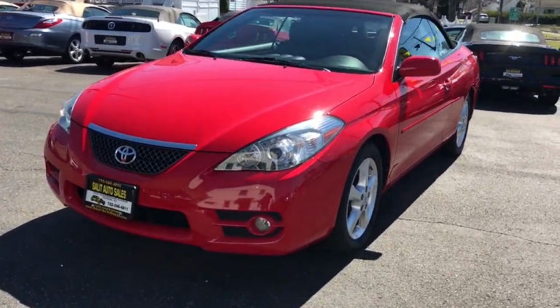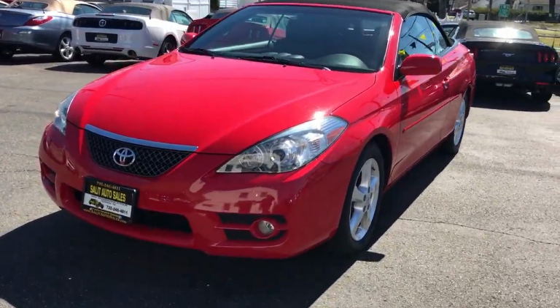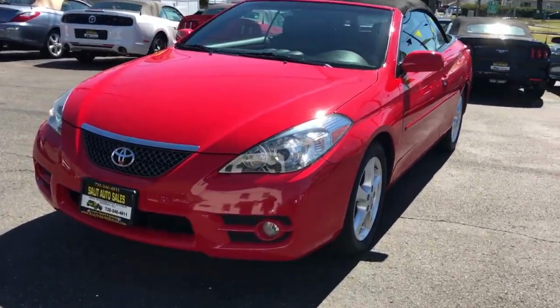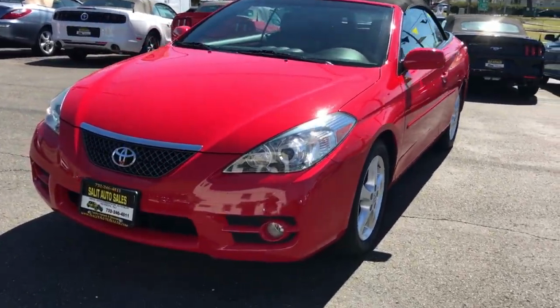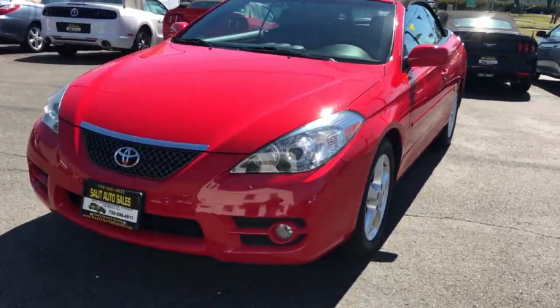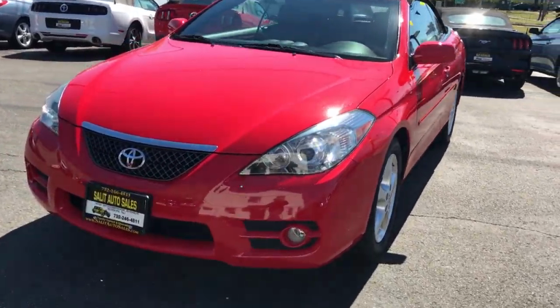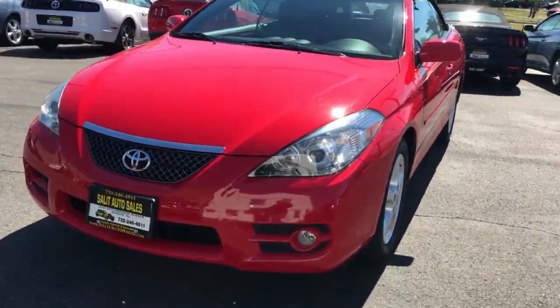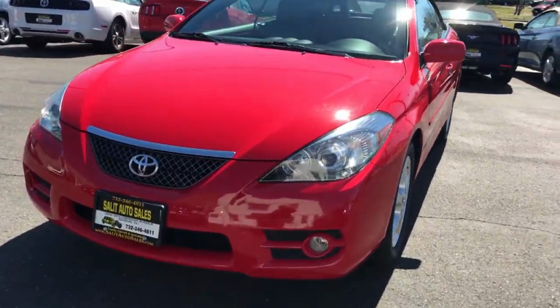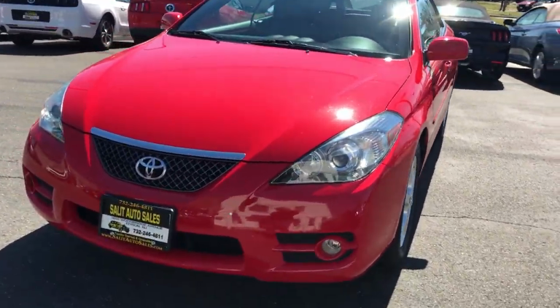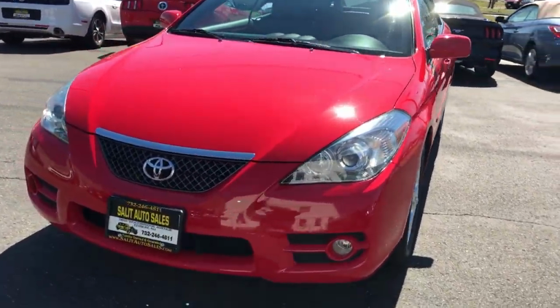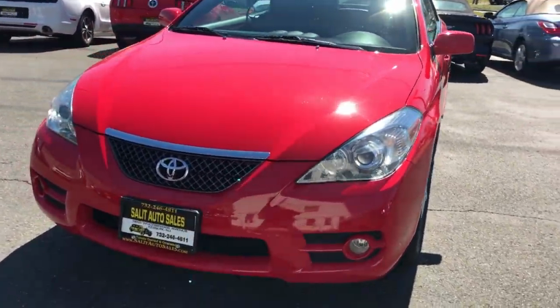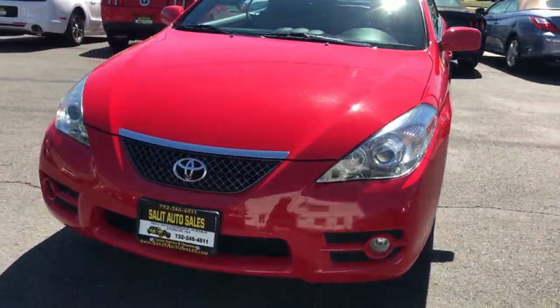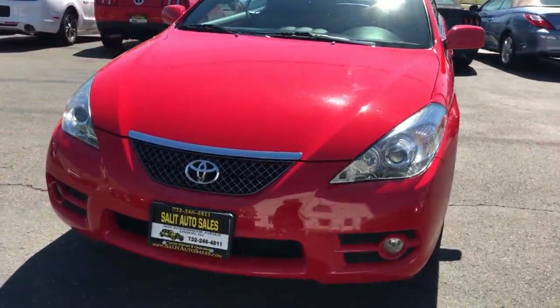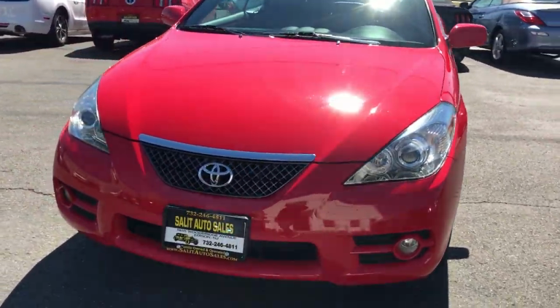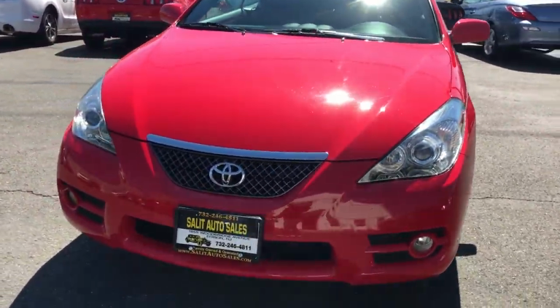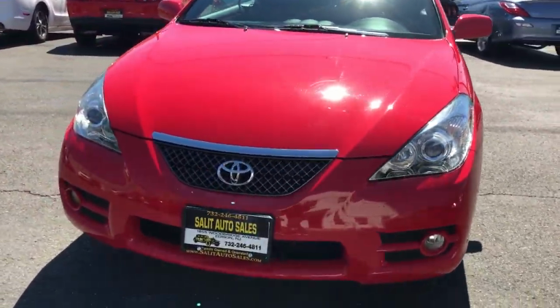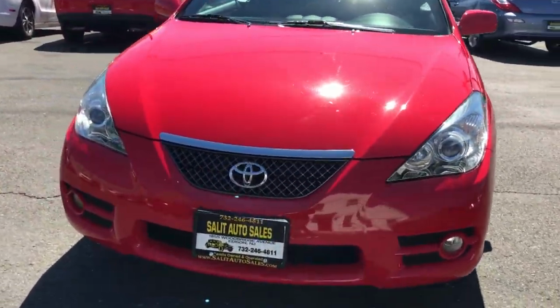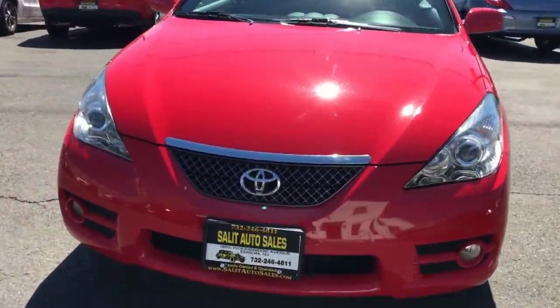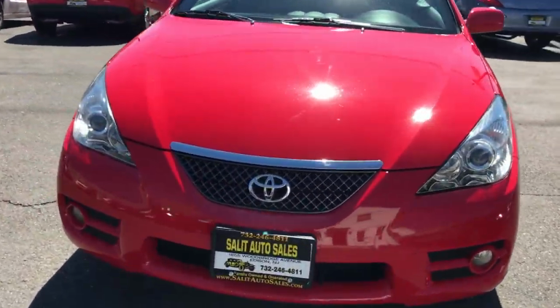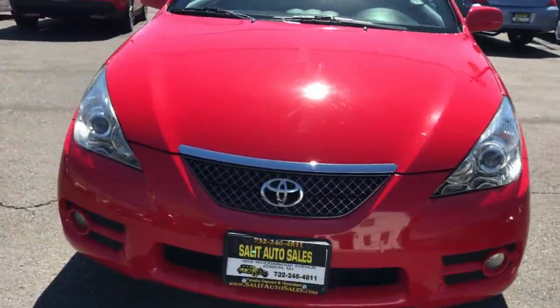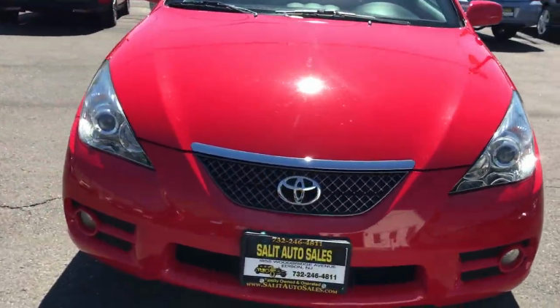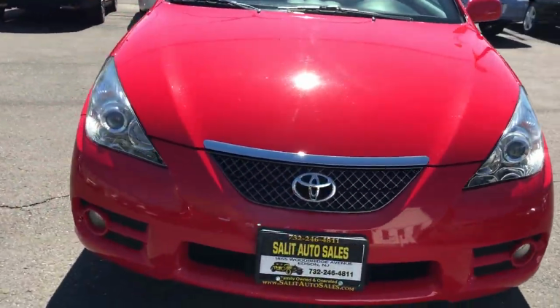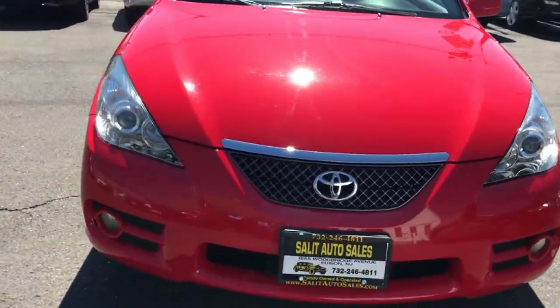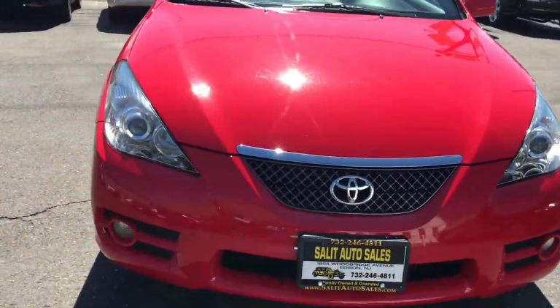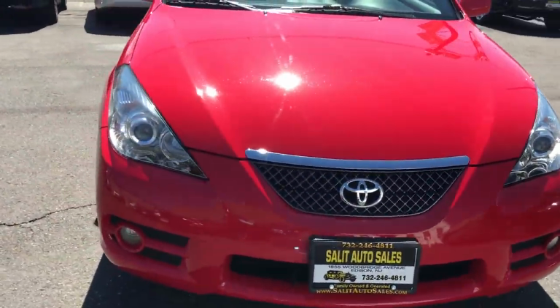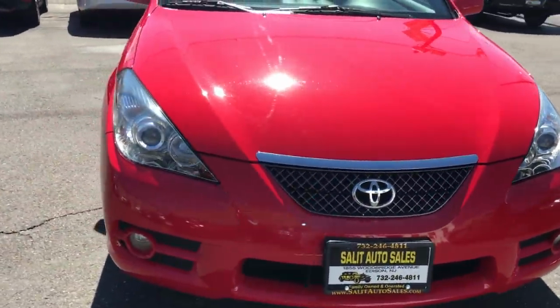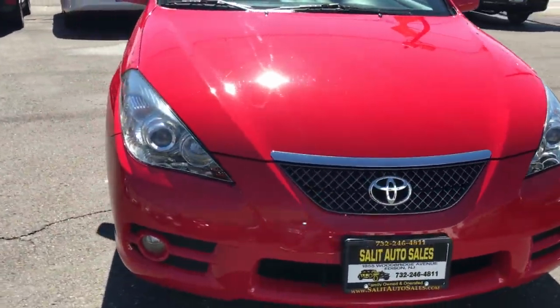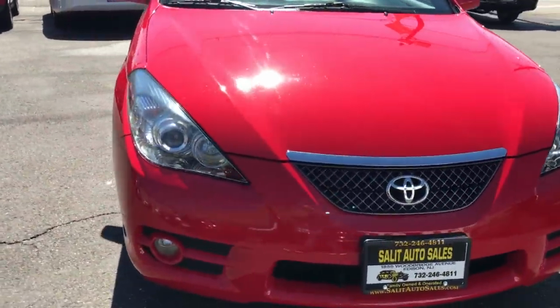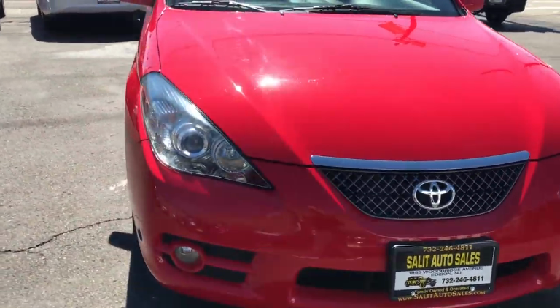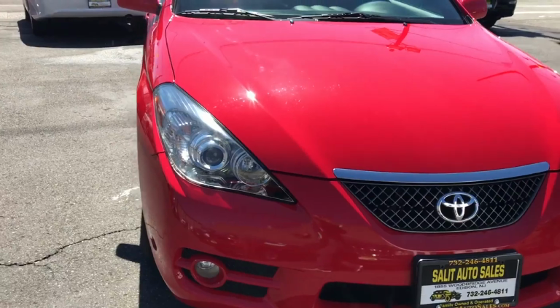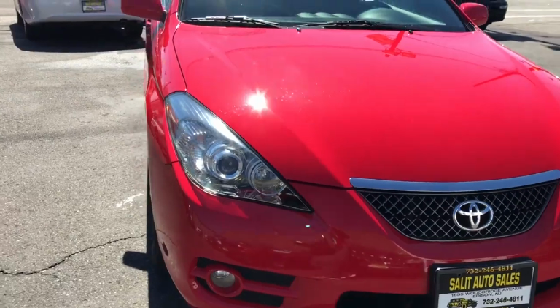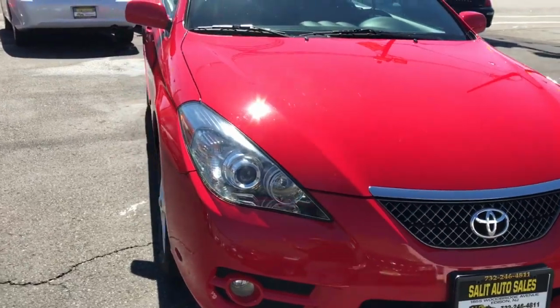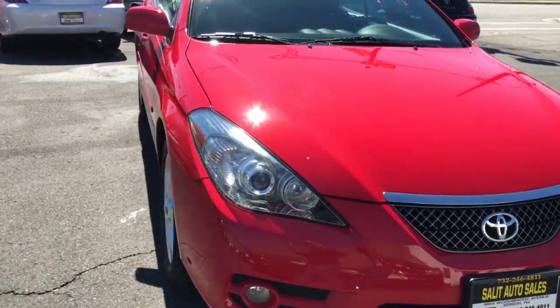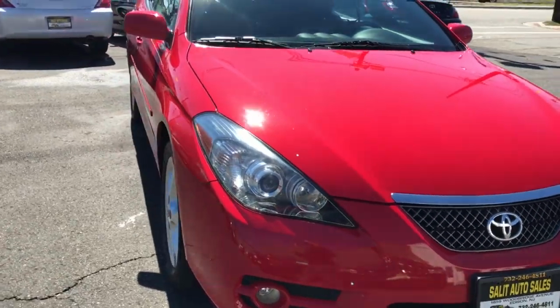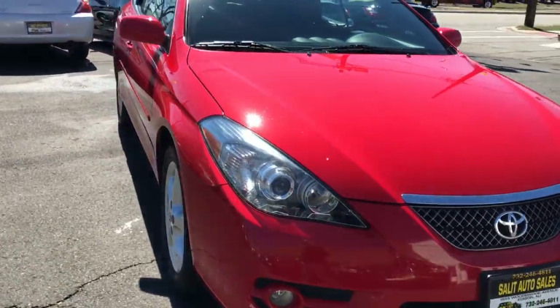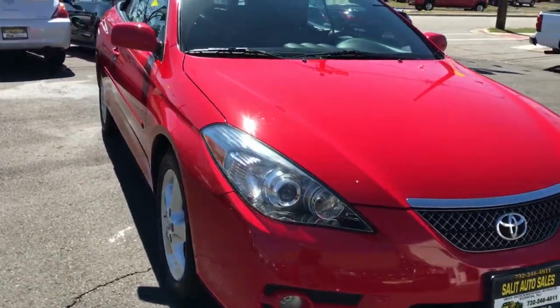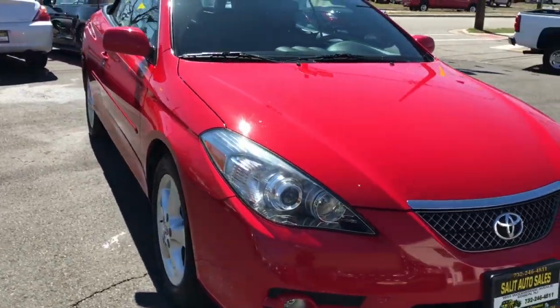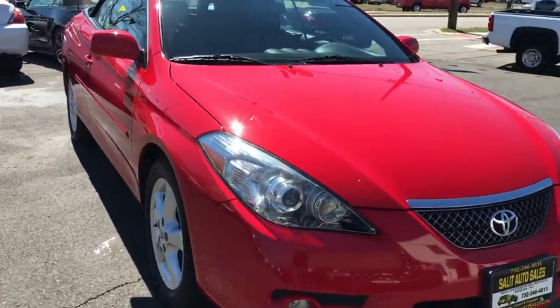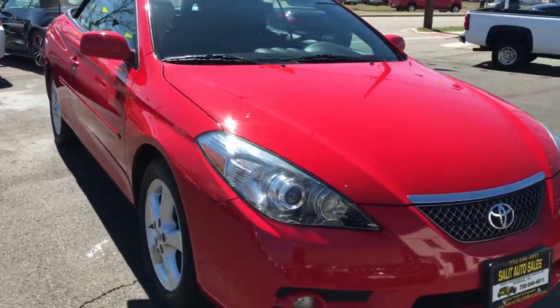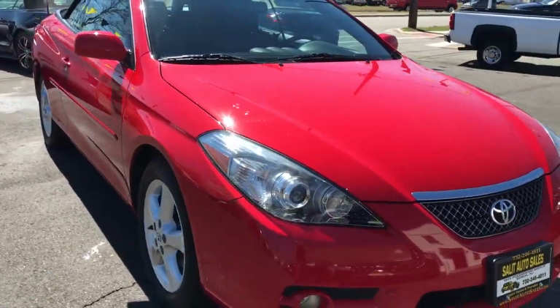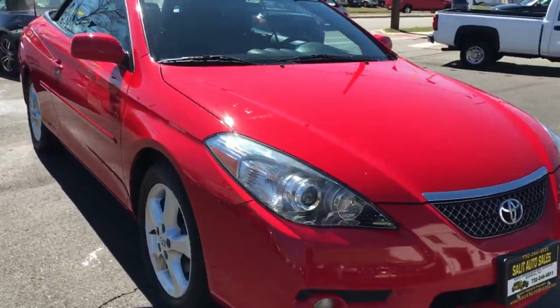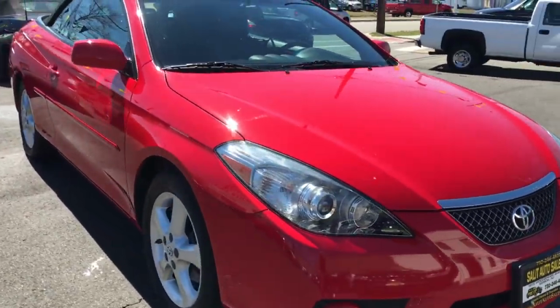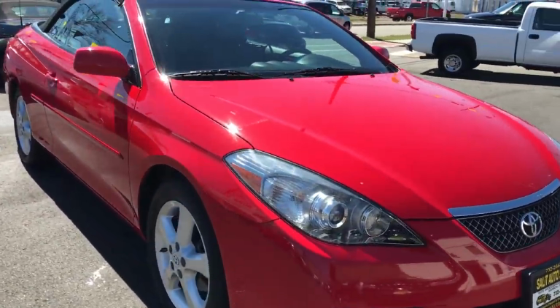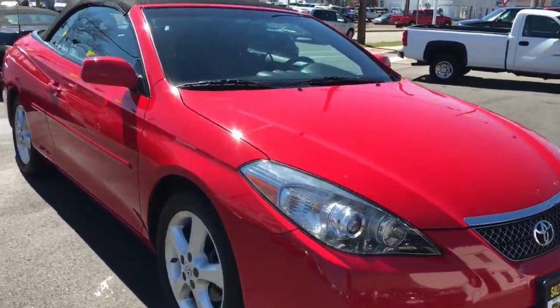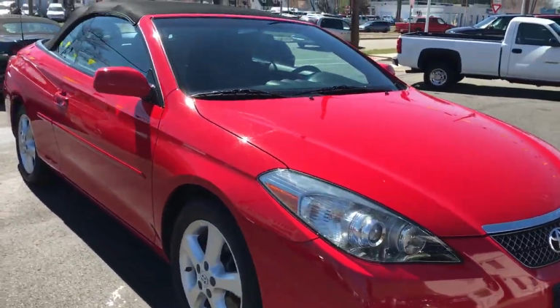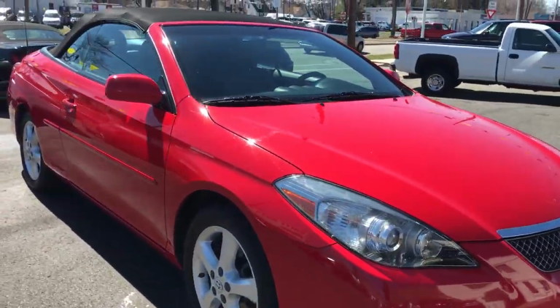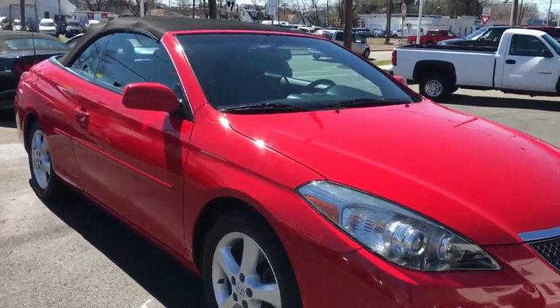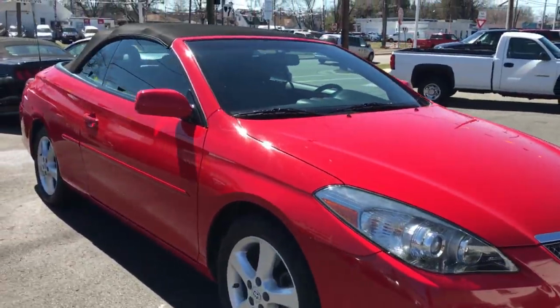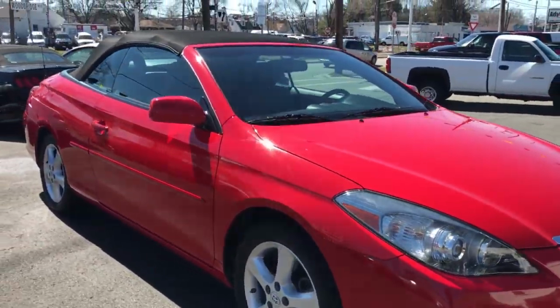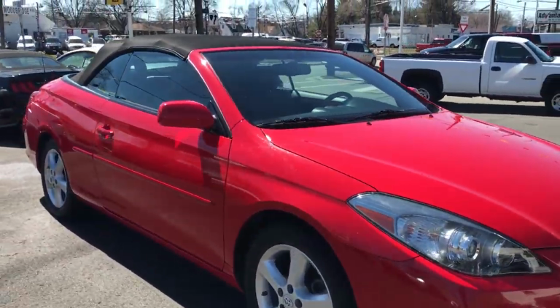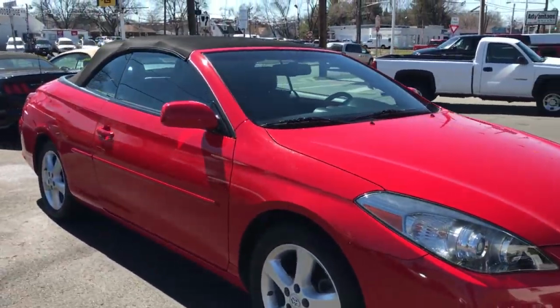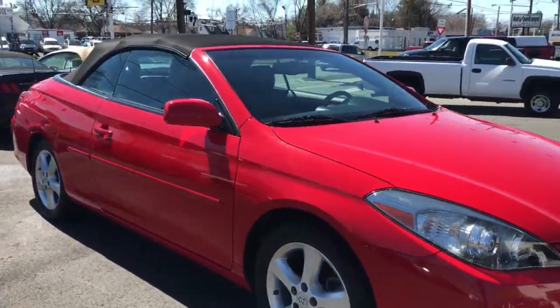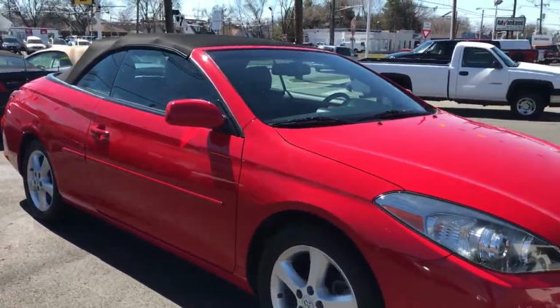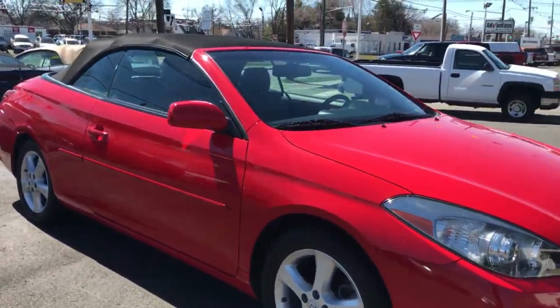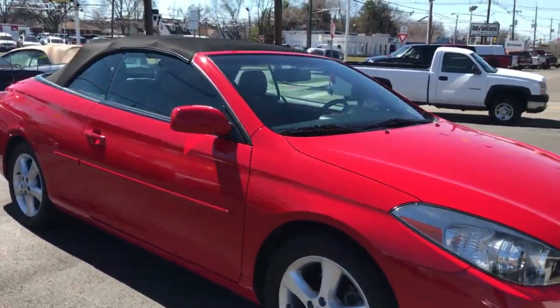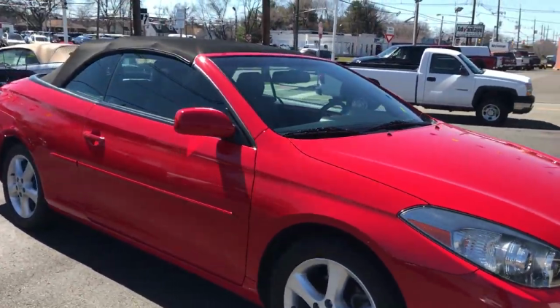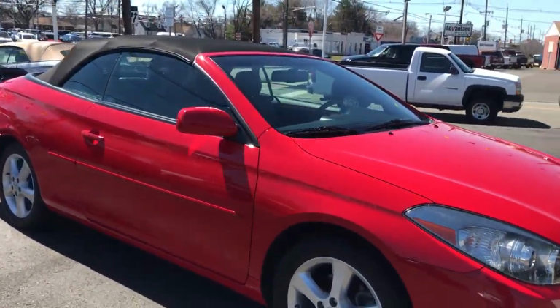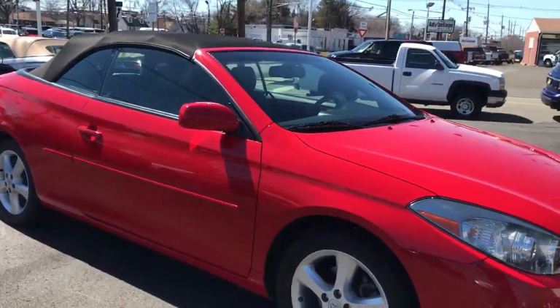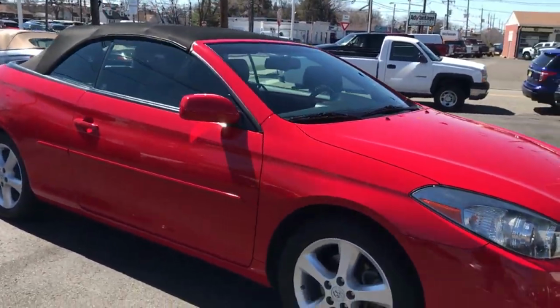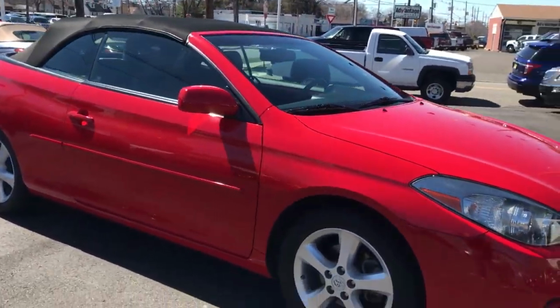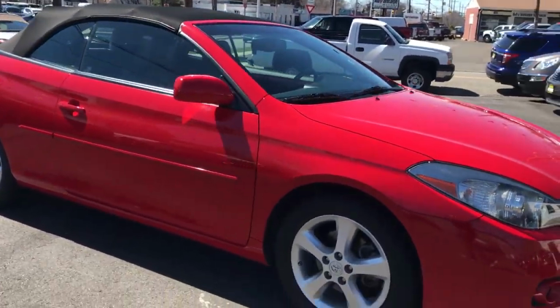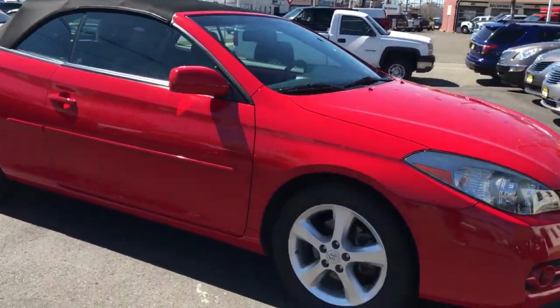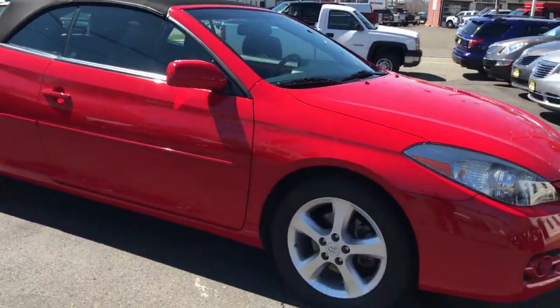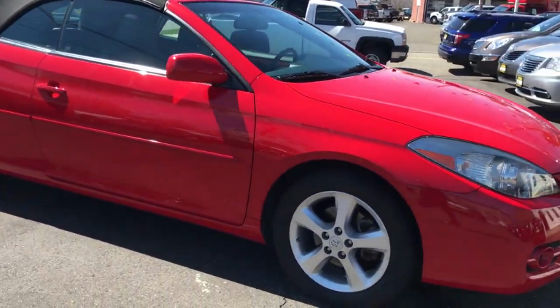Let's take a look at this 2008 Solara convertible — 32,000 miles on it, cherry red, leather, black top.